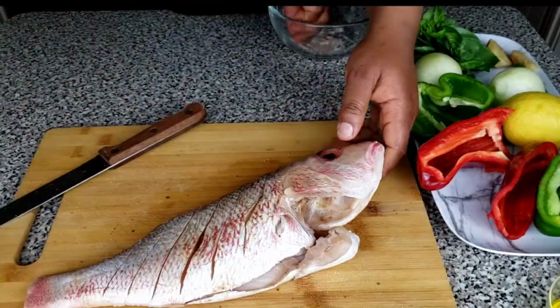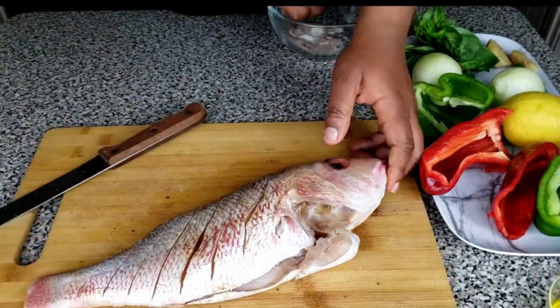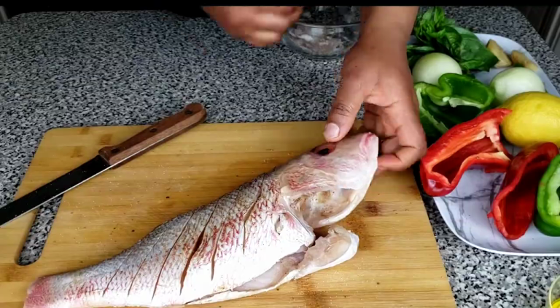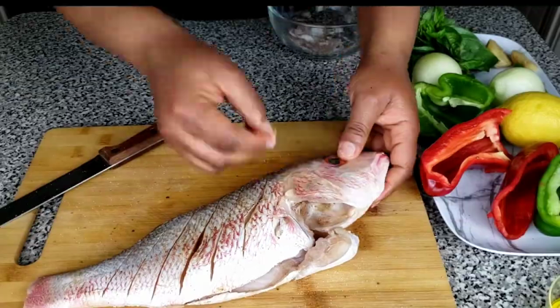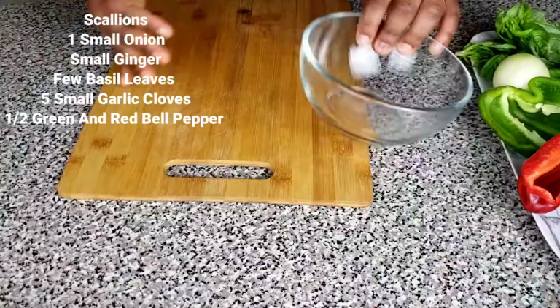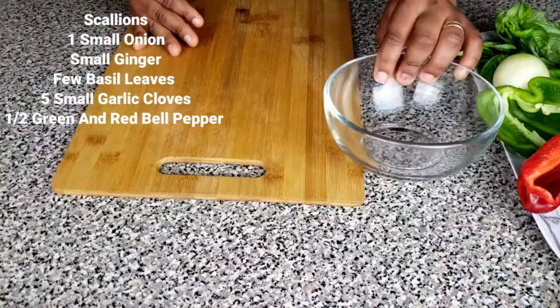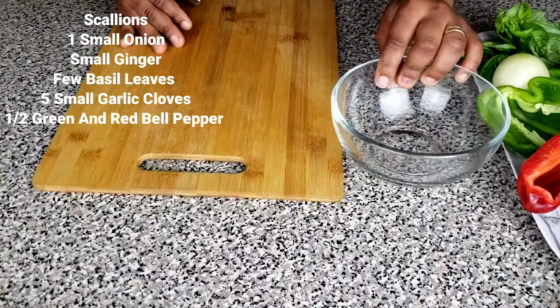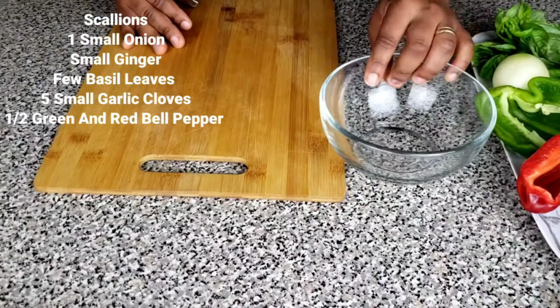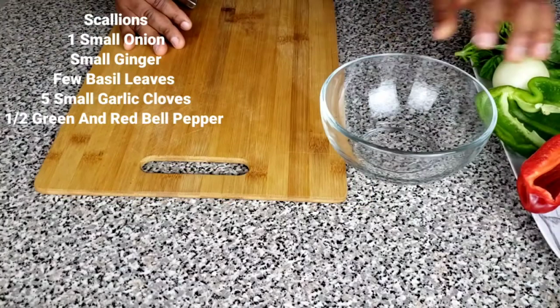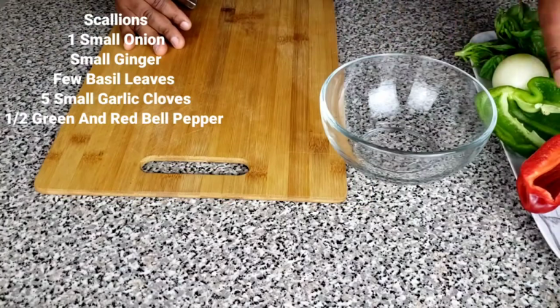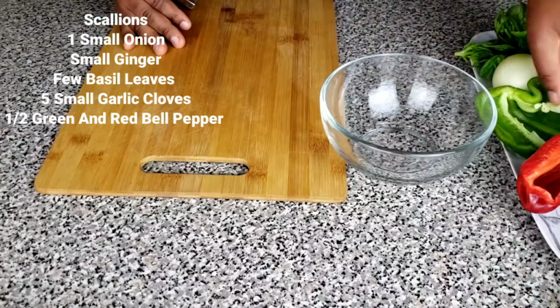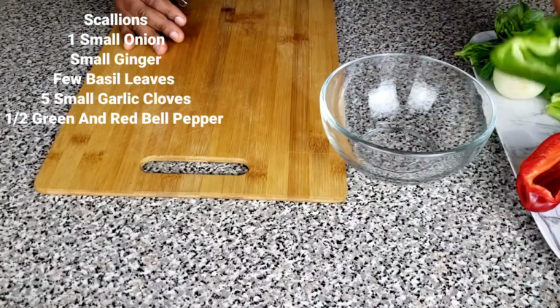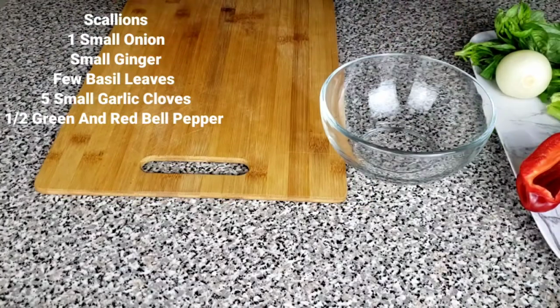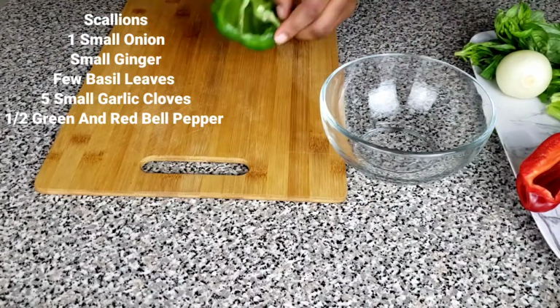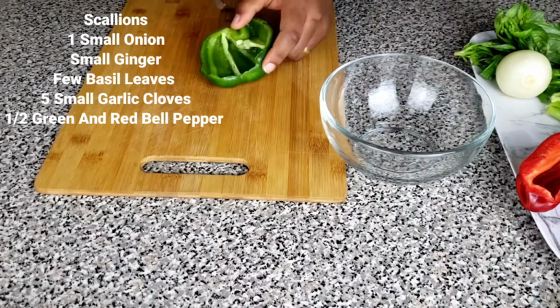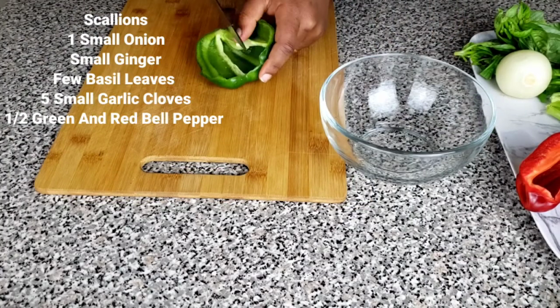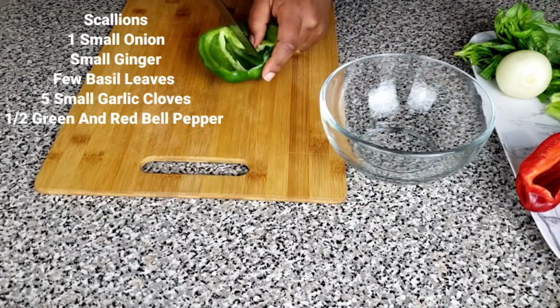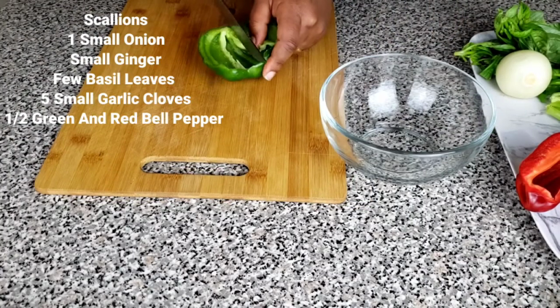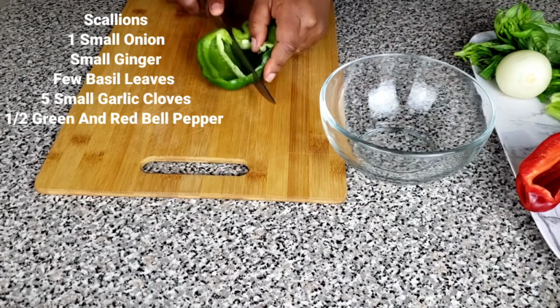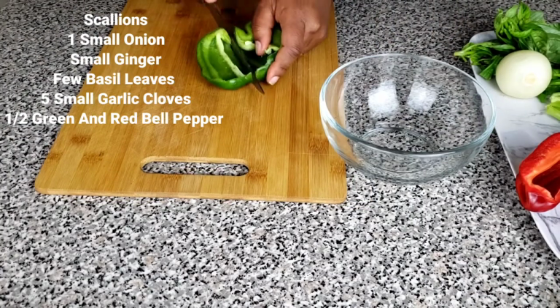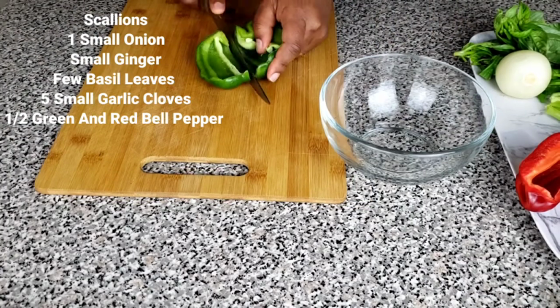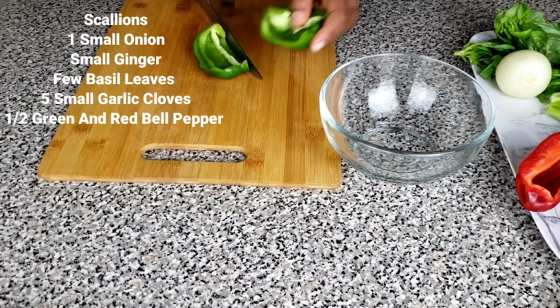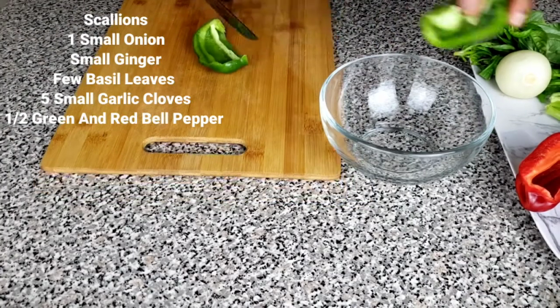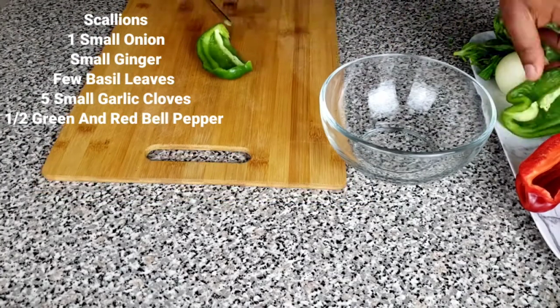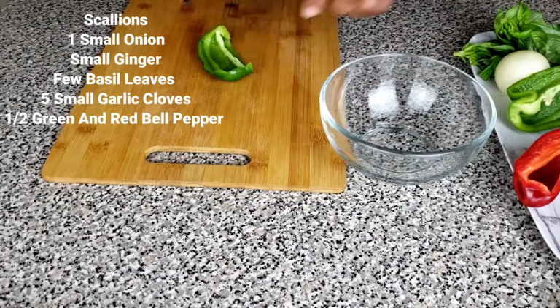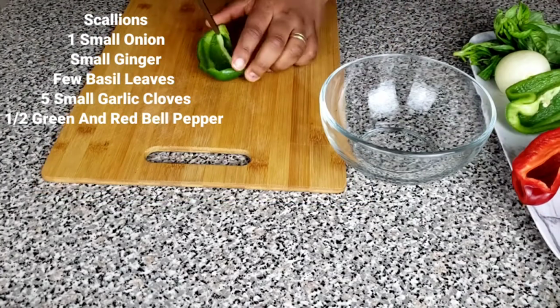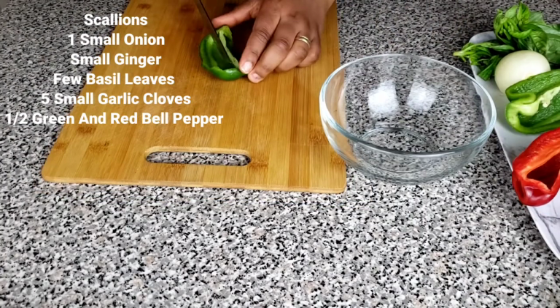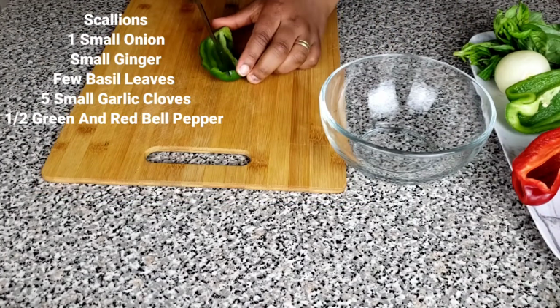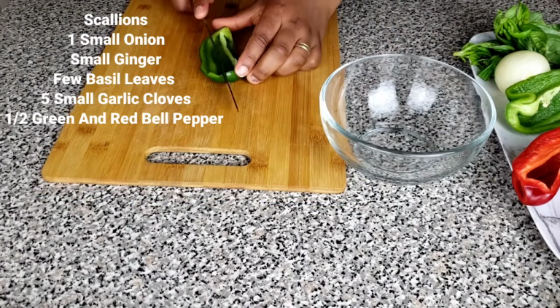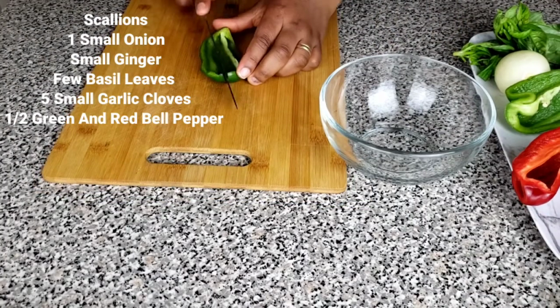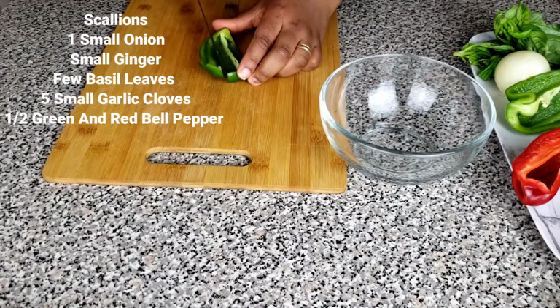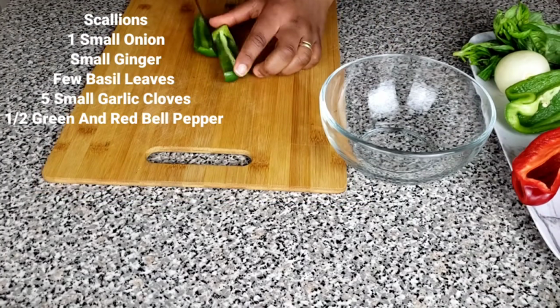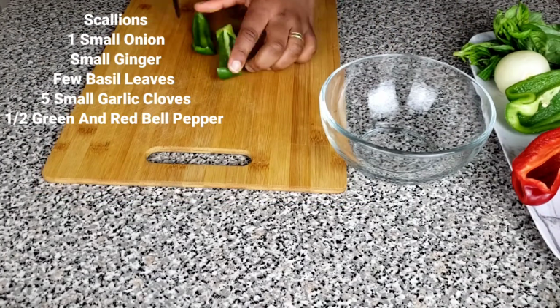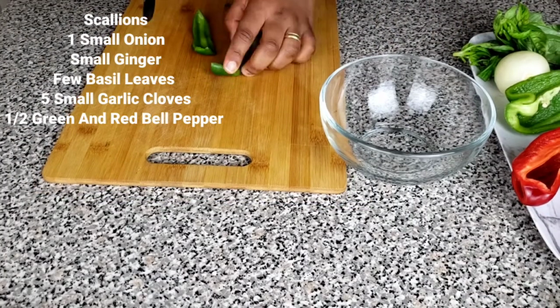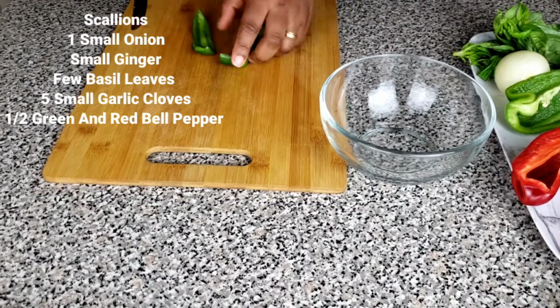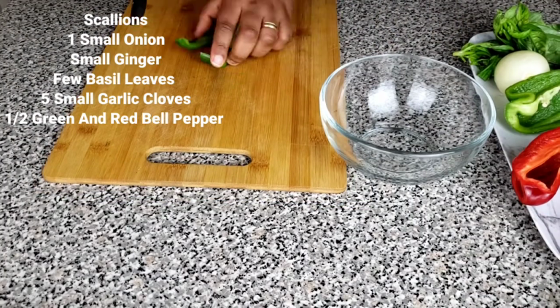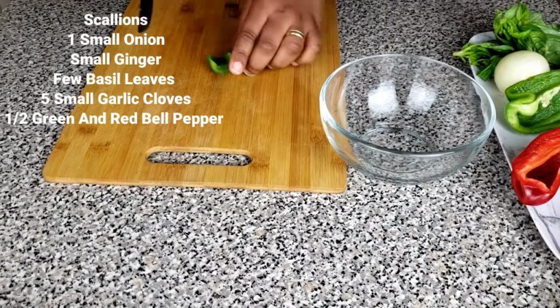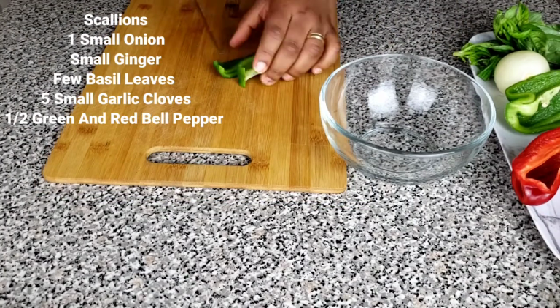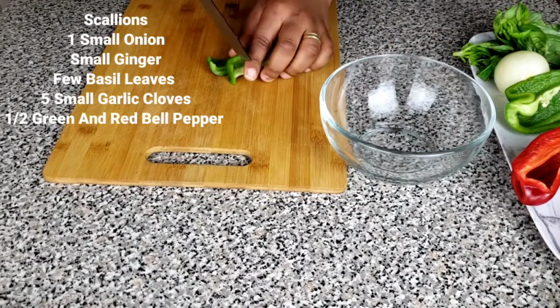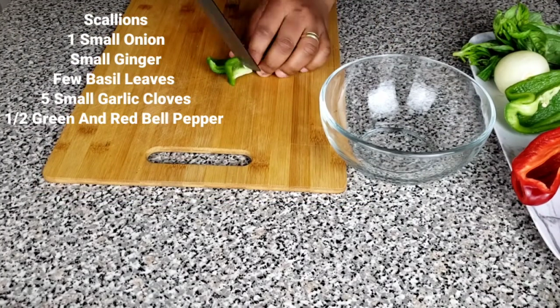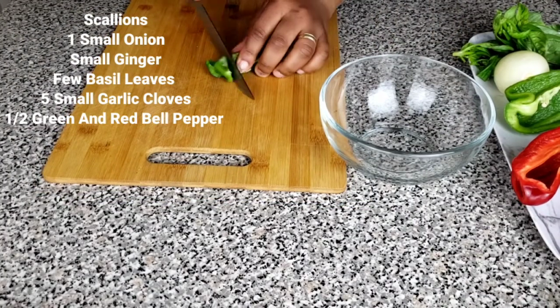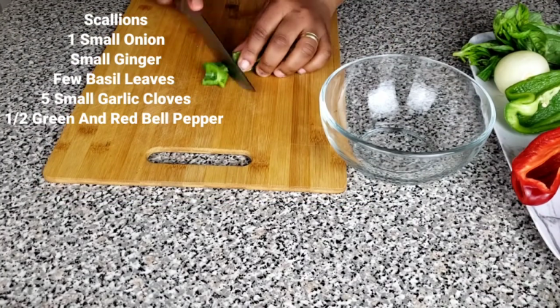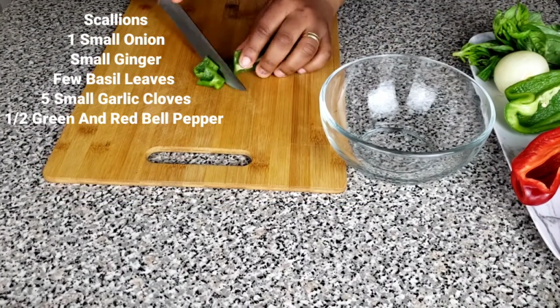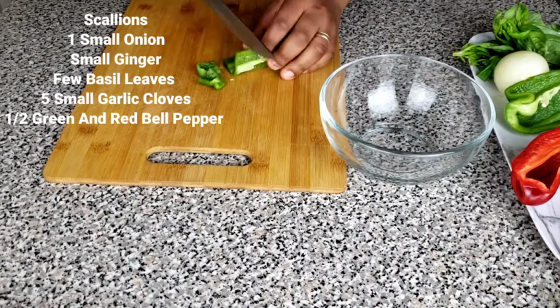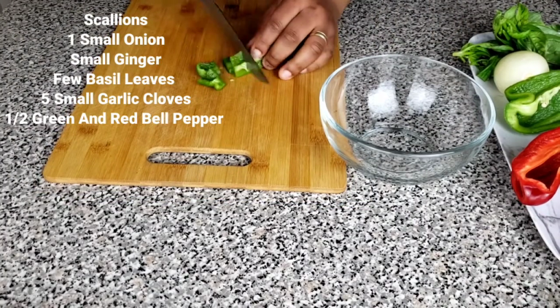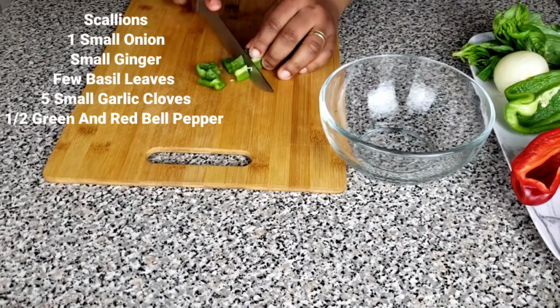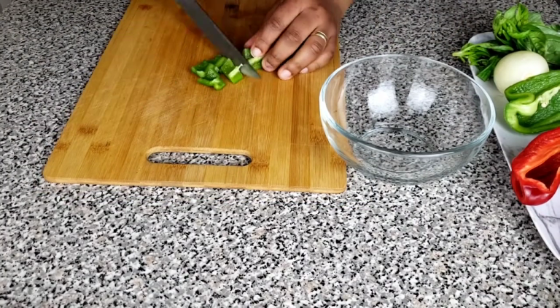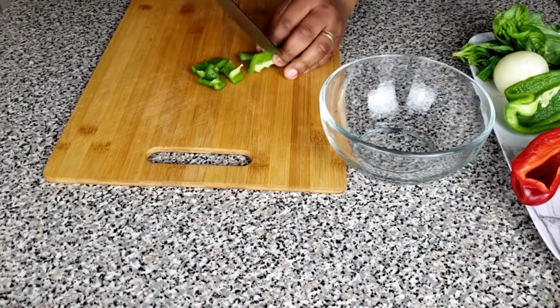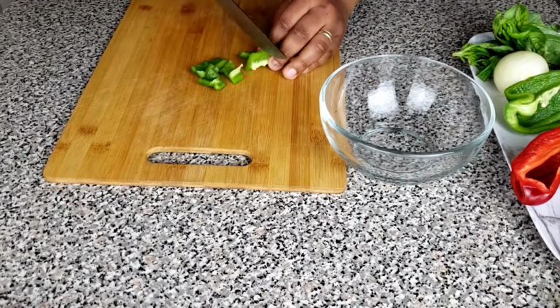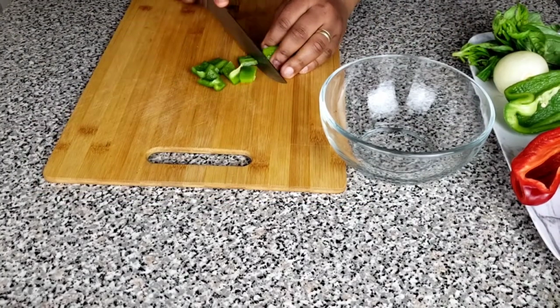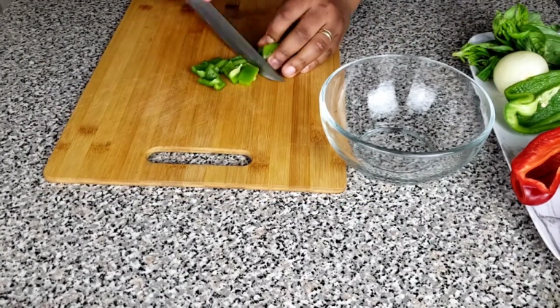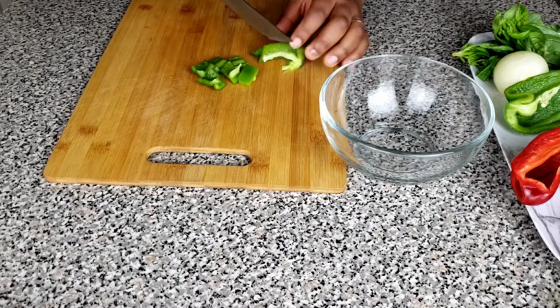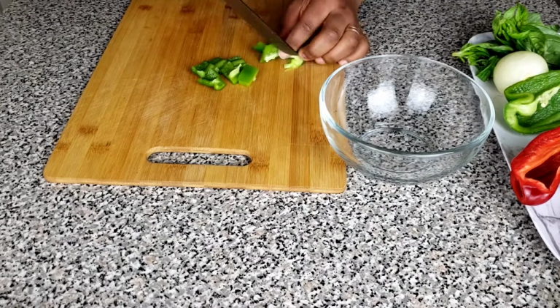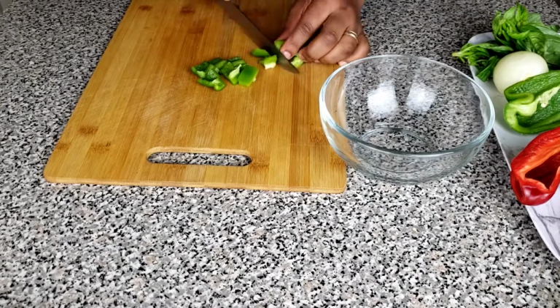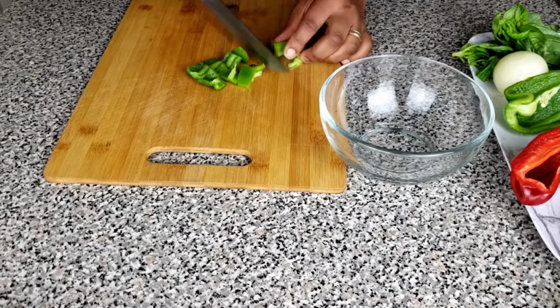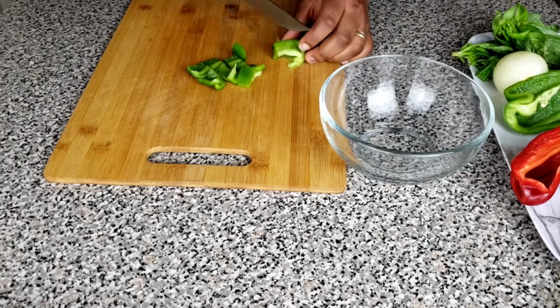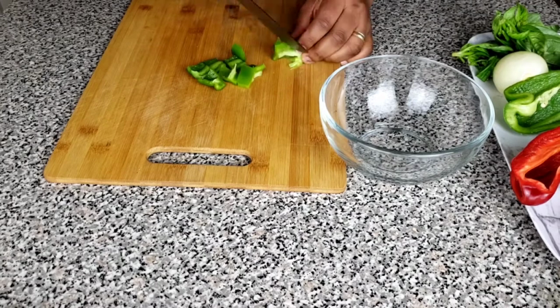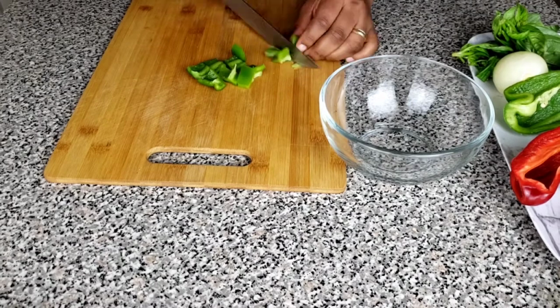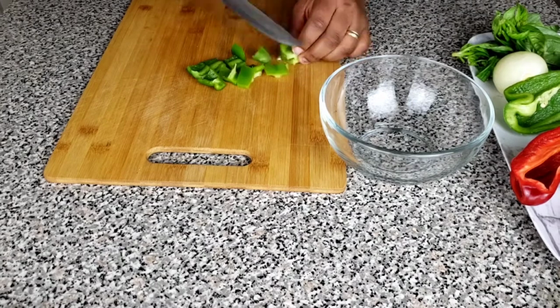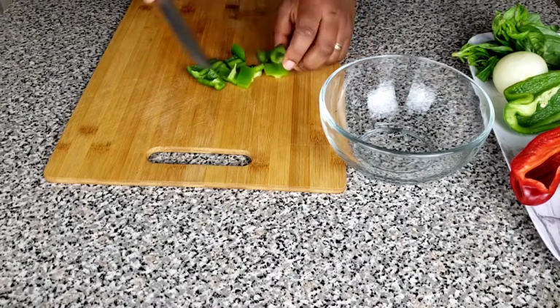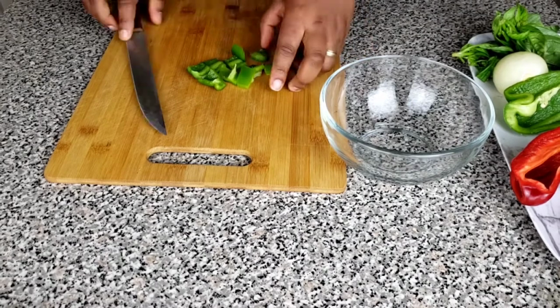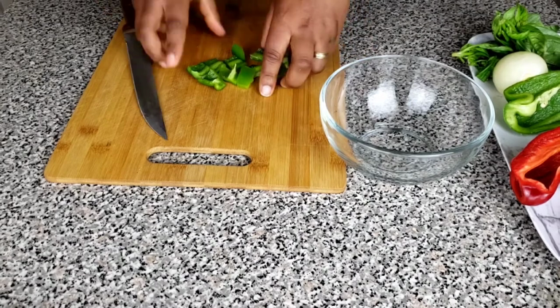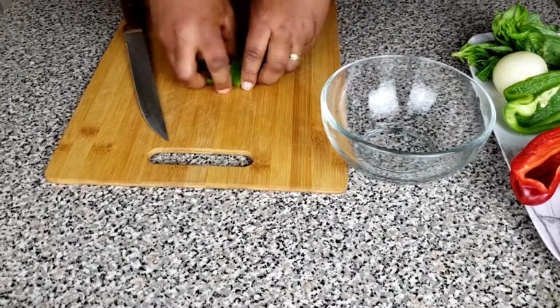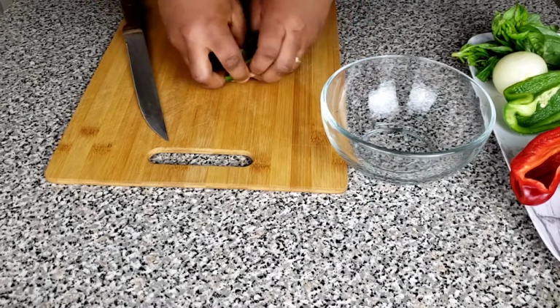The next thing you want to do is to blend your fresh spices. And after blending the fresh spices, we're going to be mixing them with the dry spices.